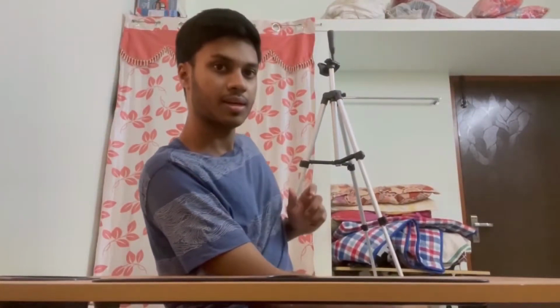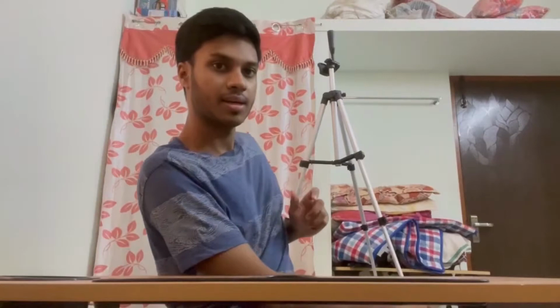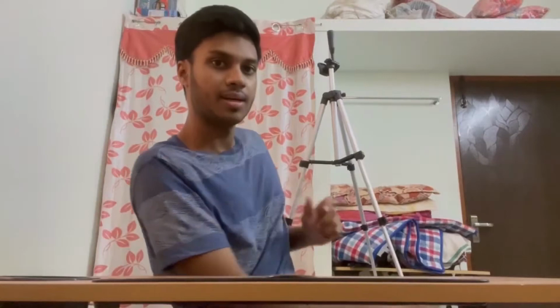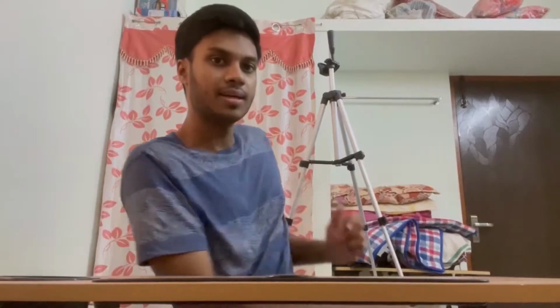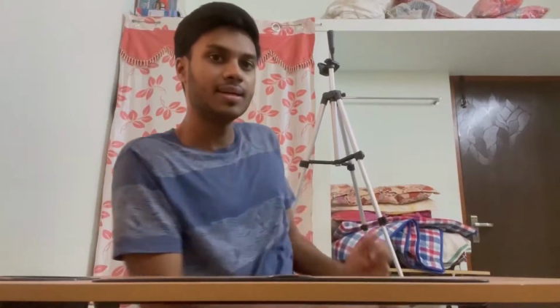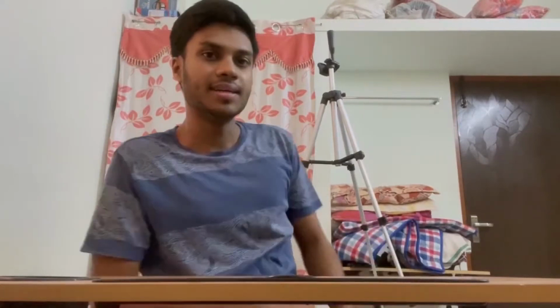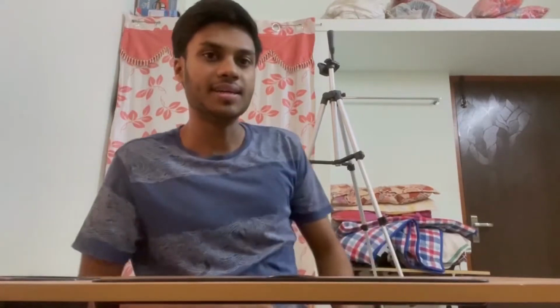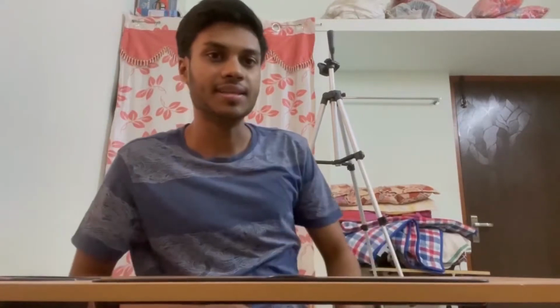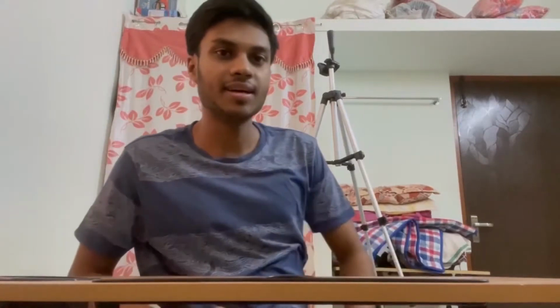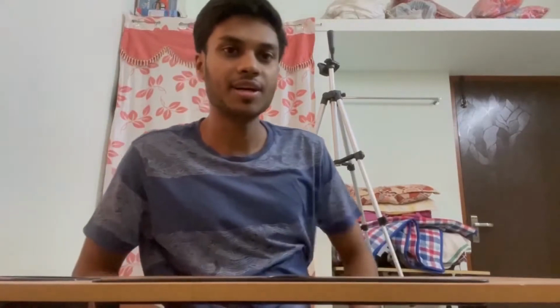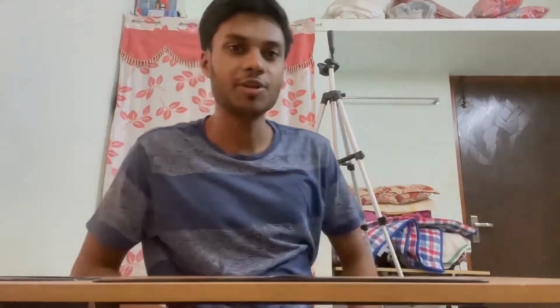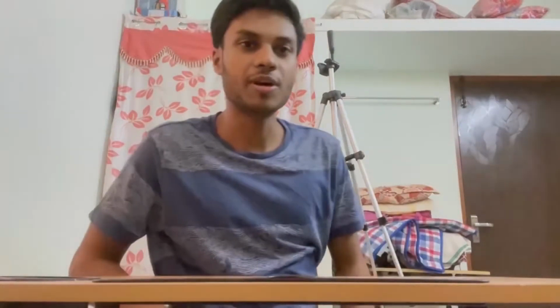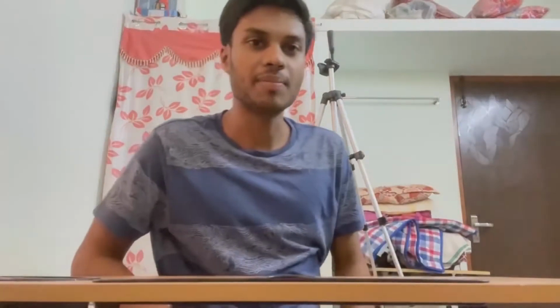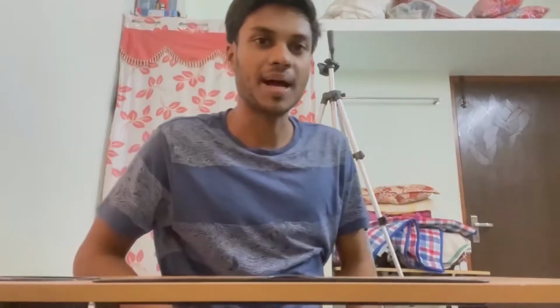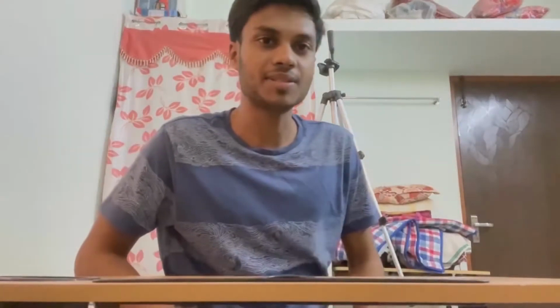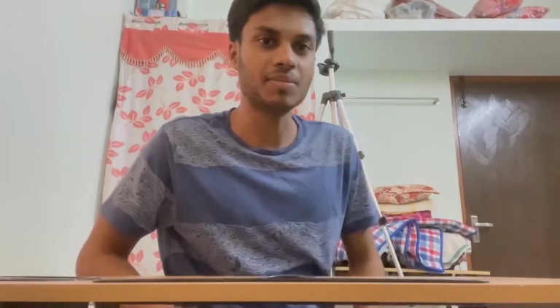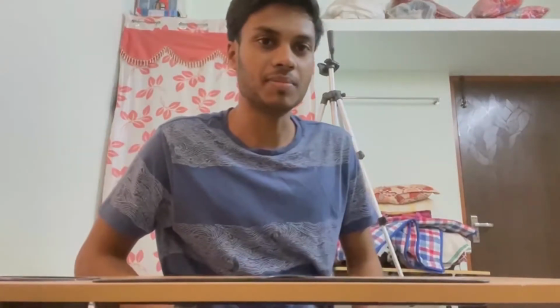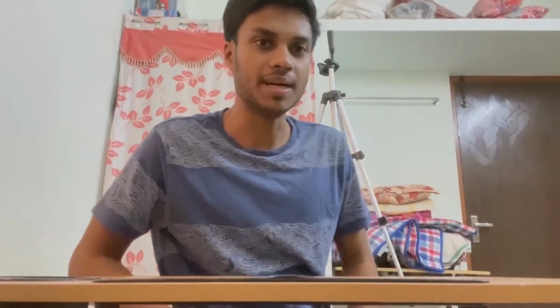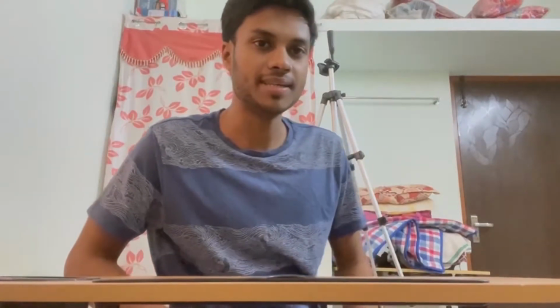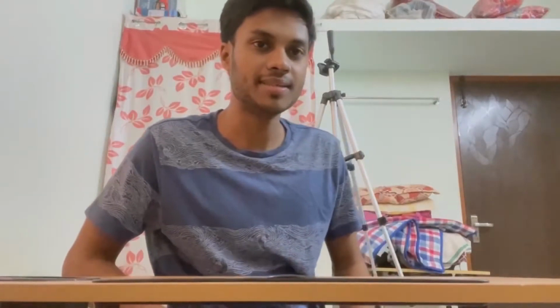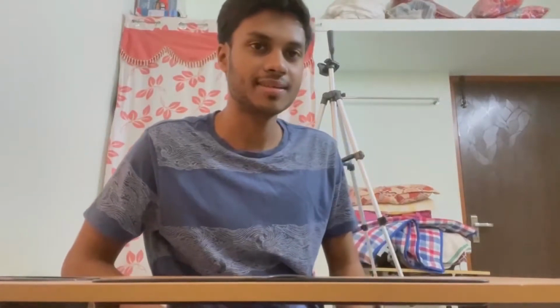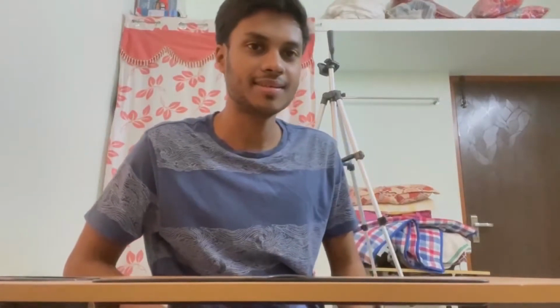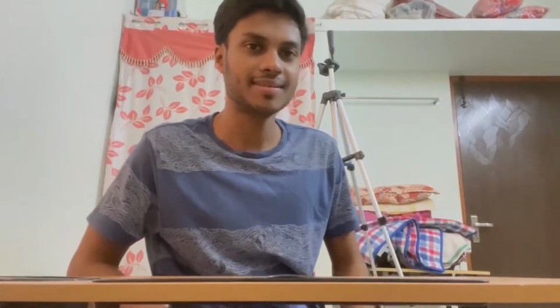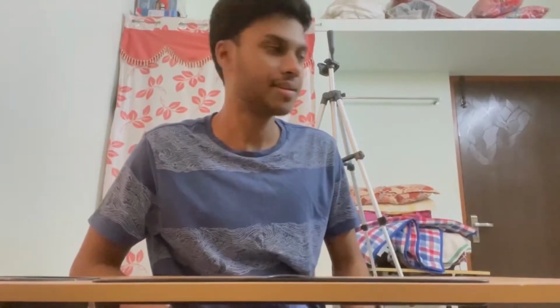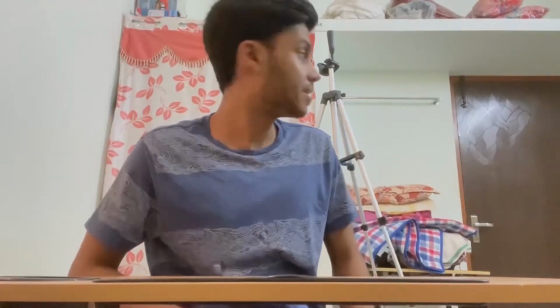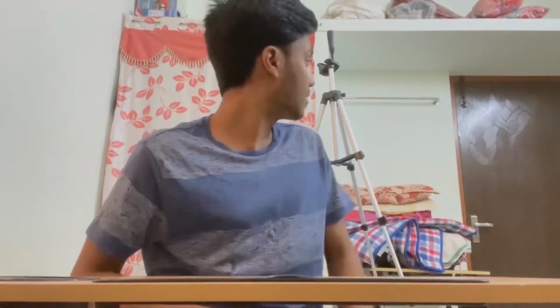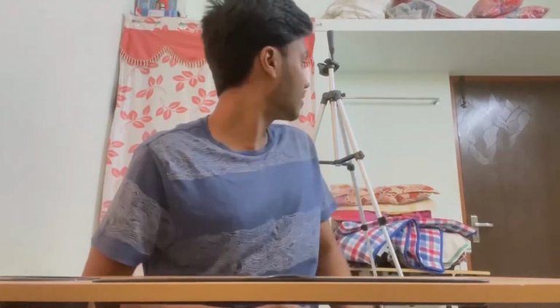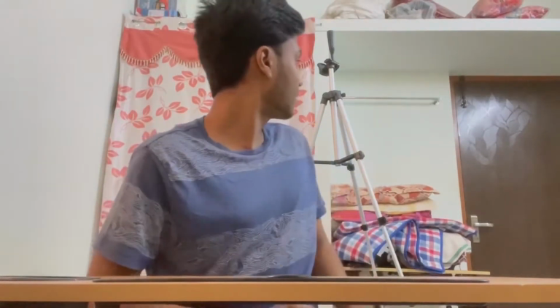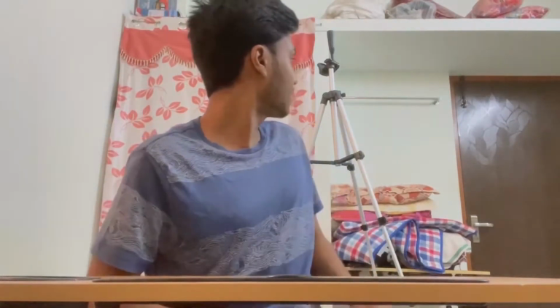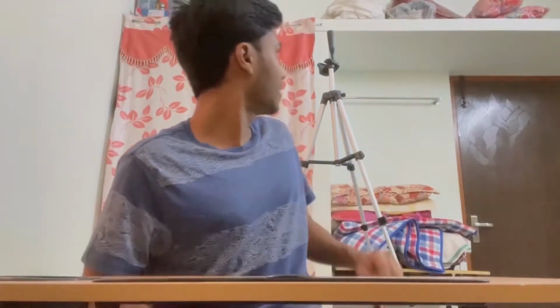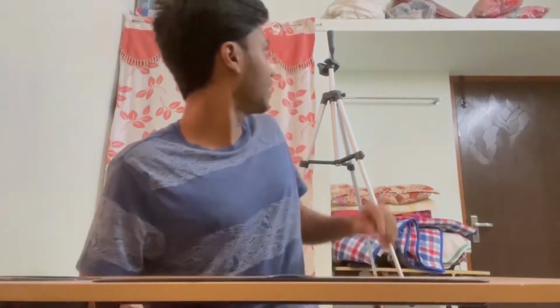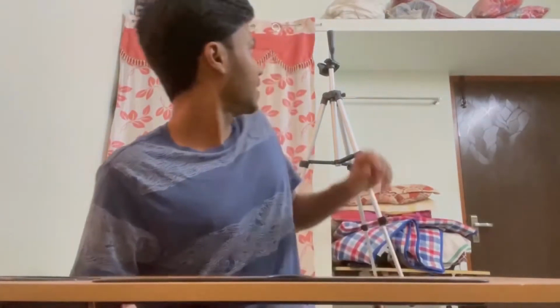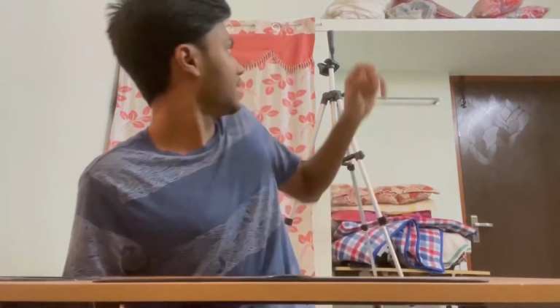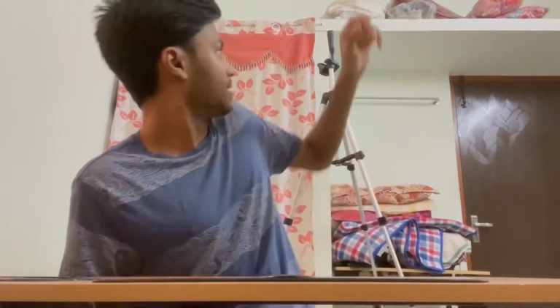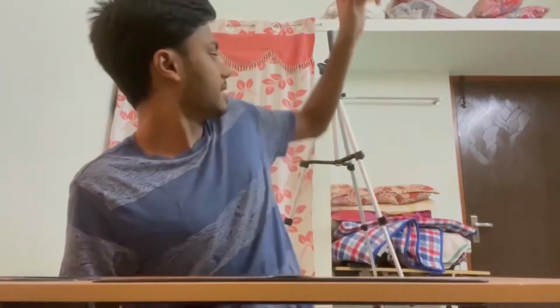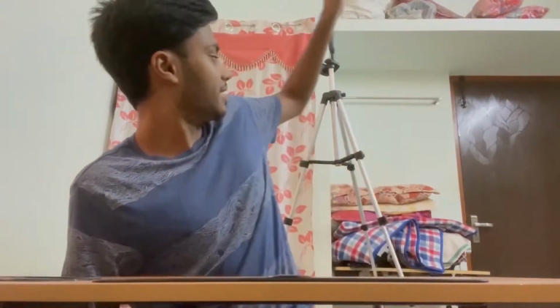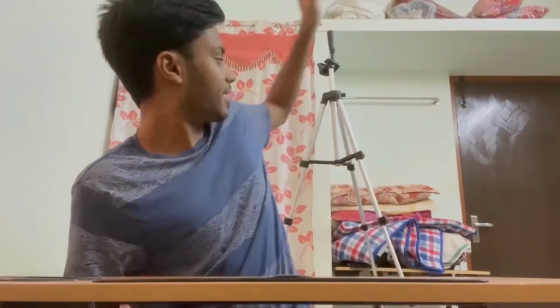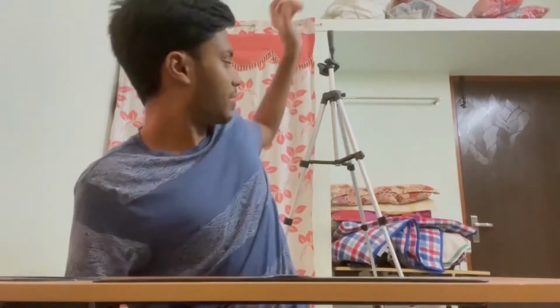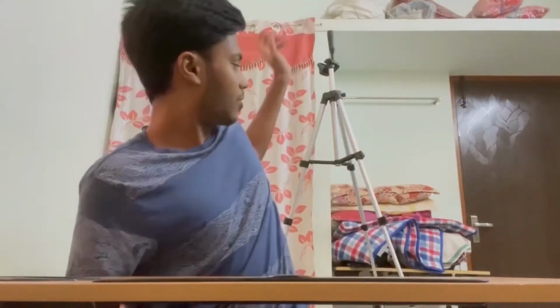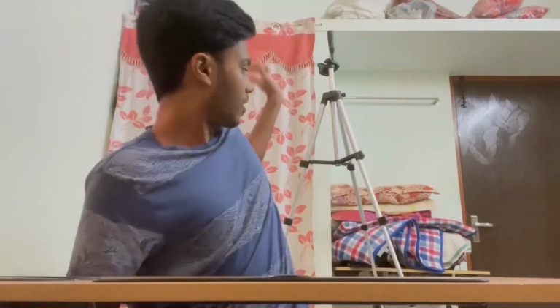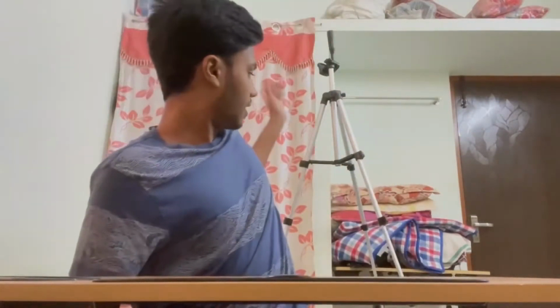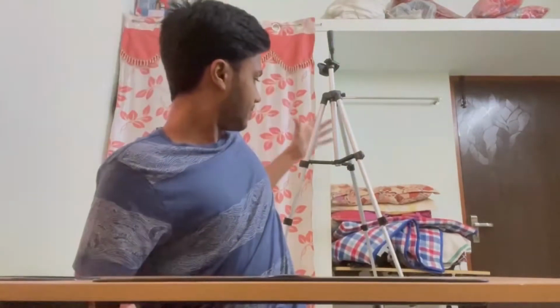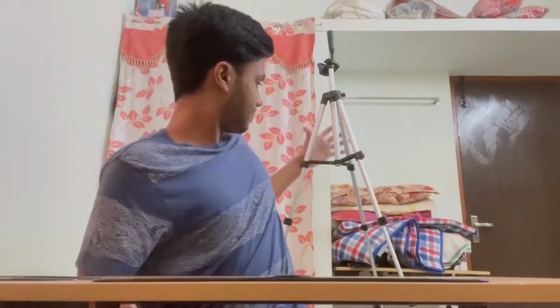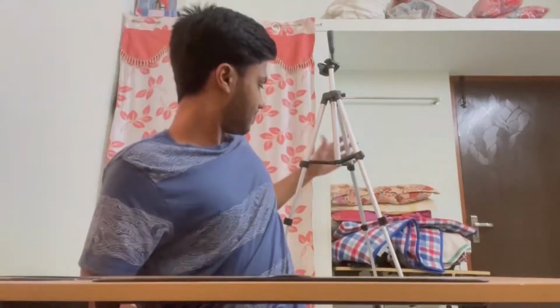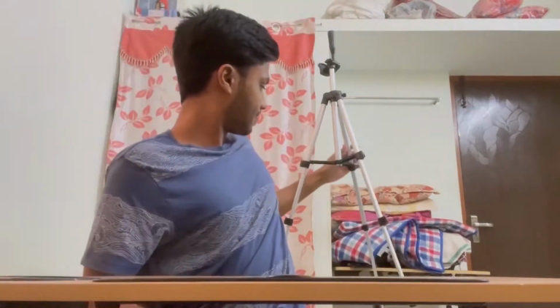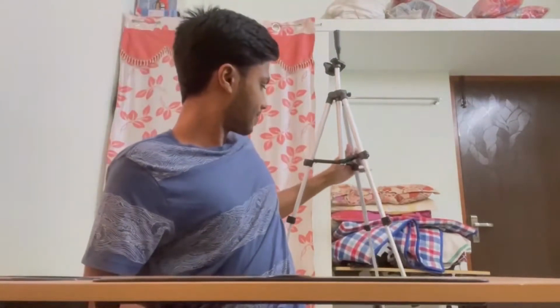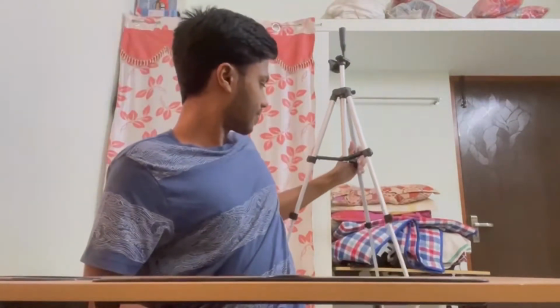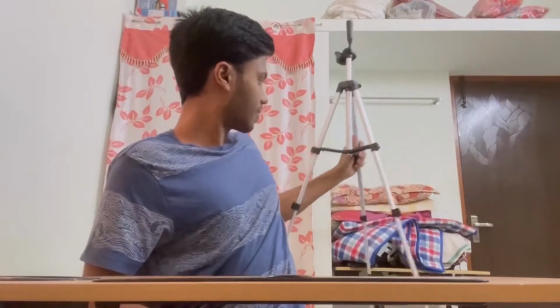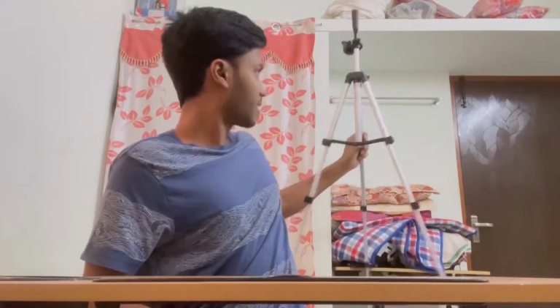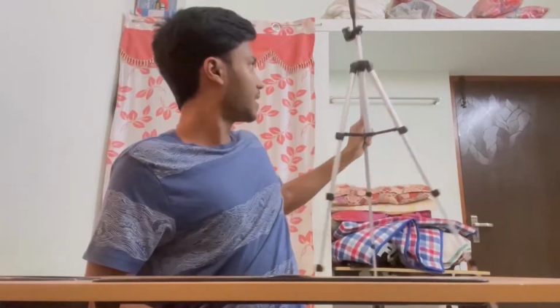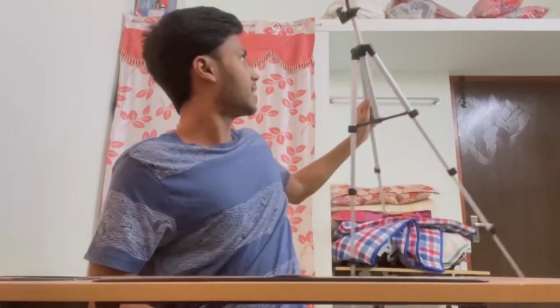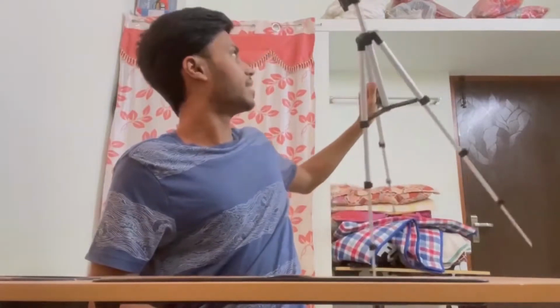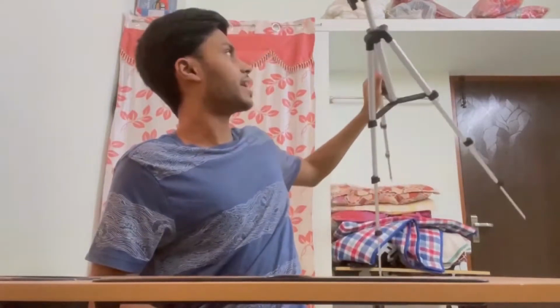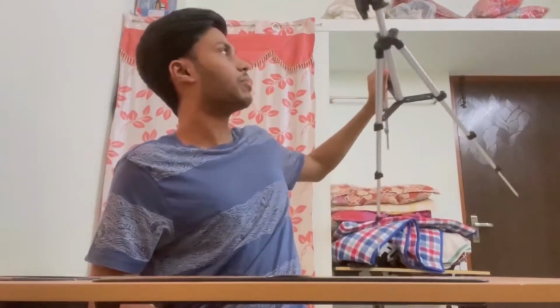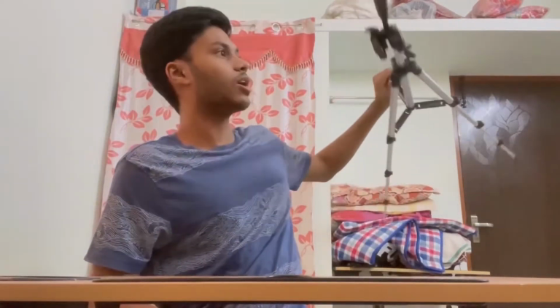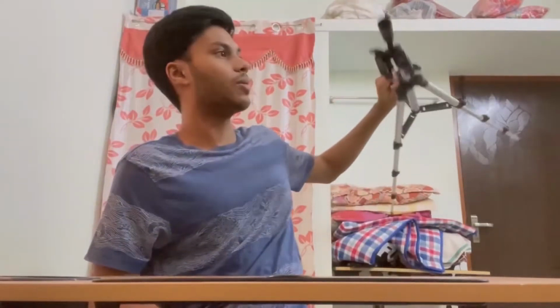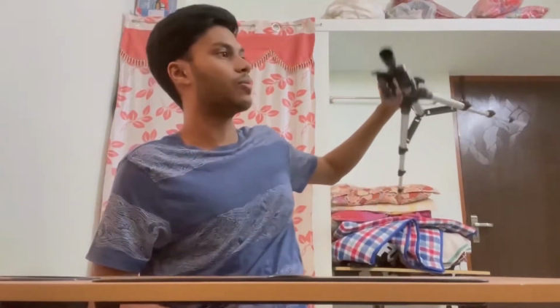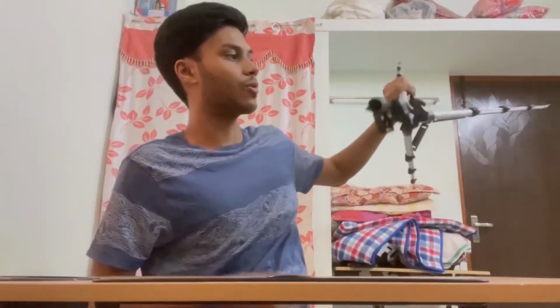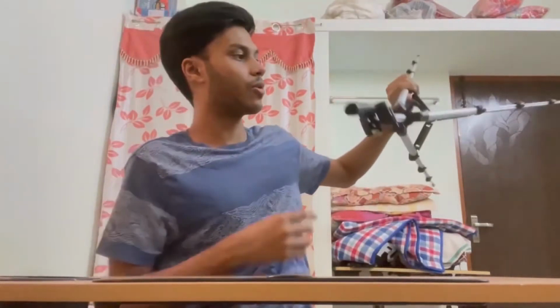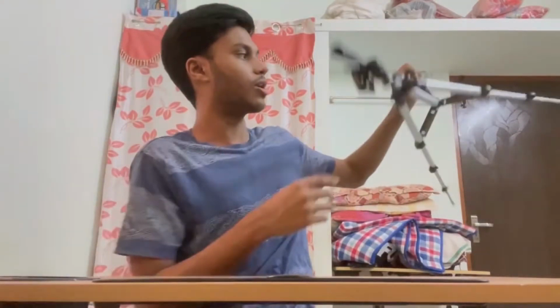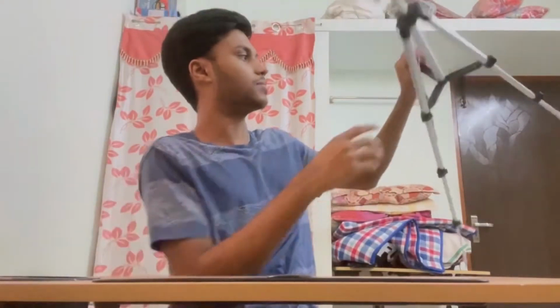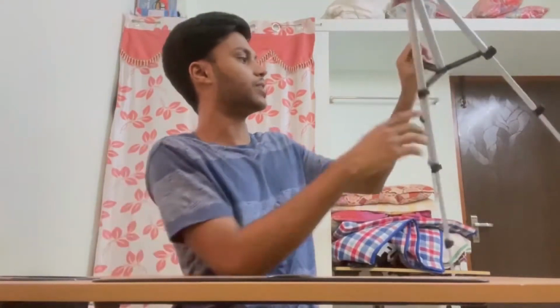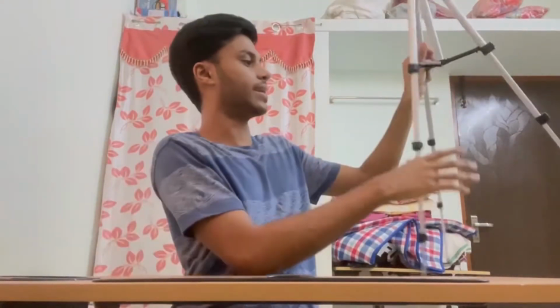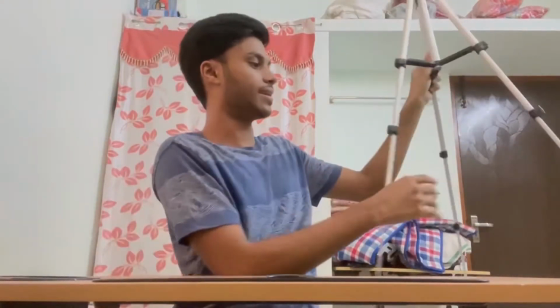This is the maximum height of the tripod. There is another option in the tripod.